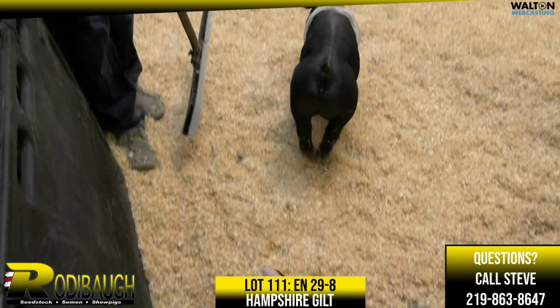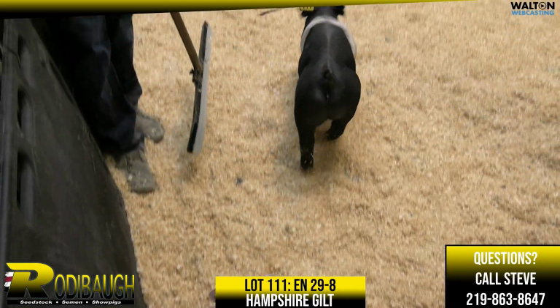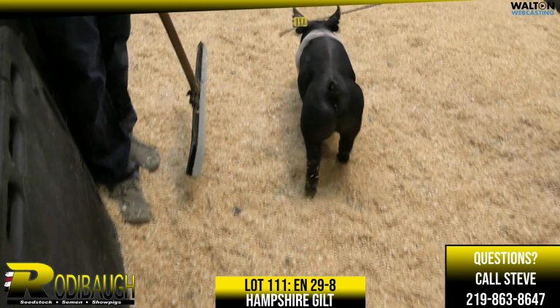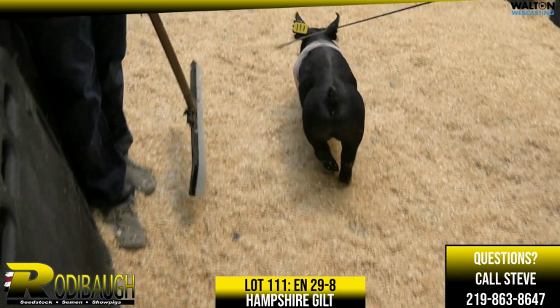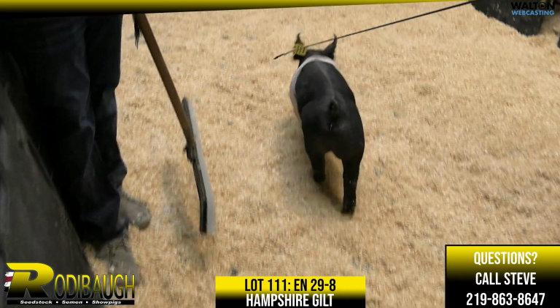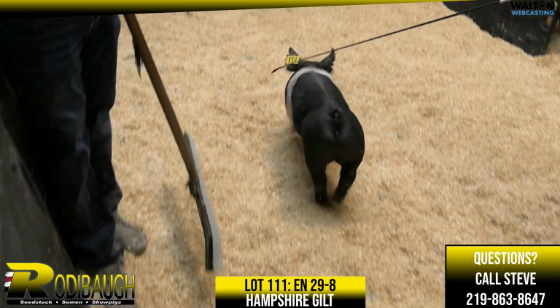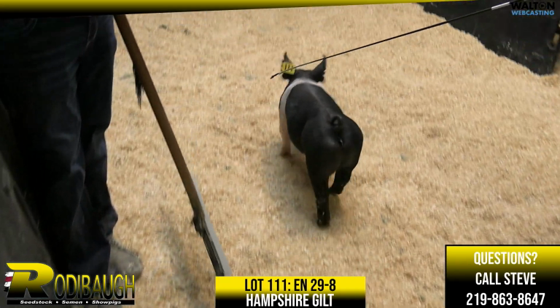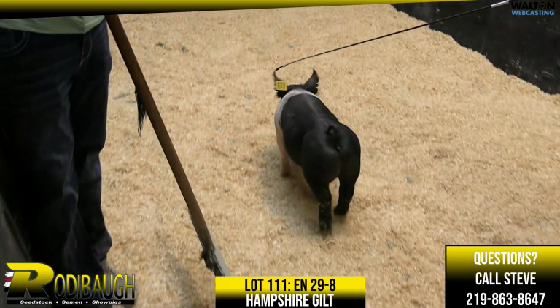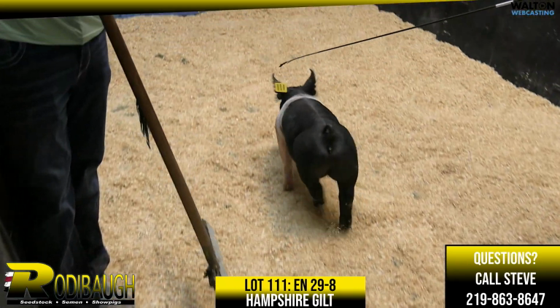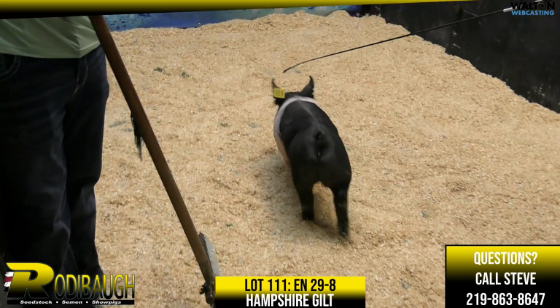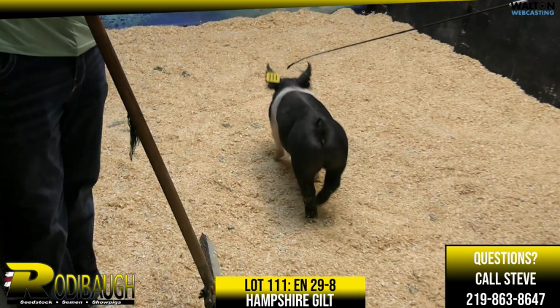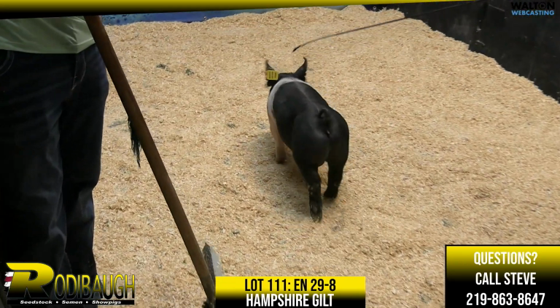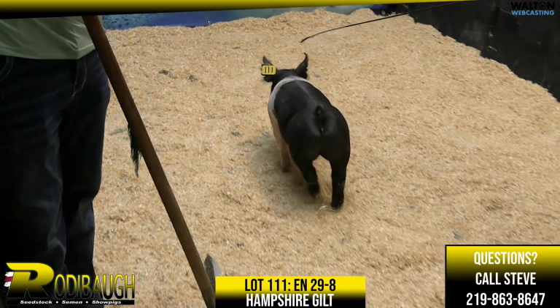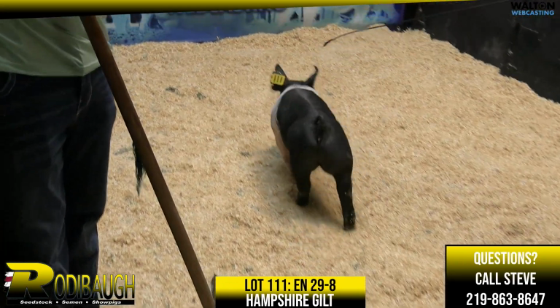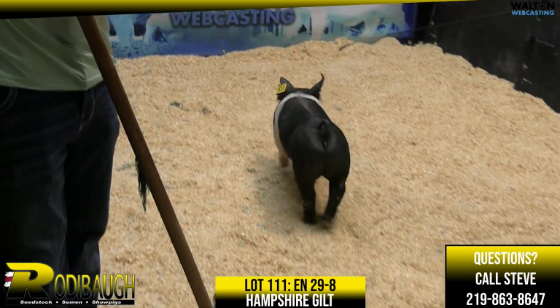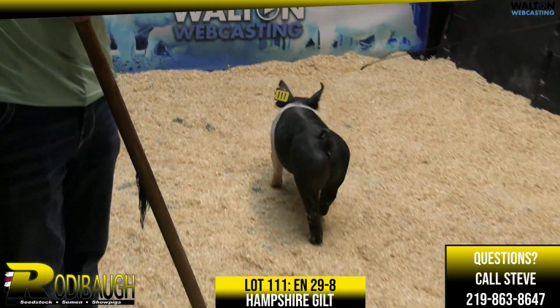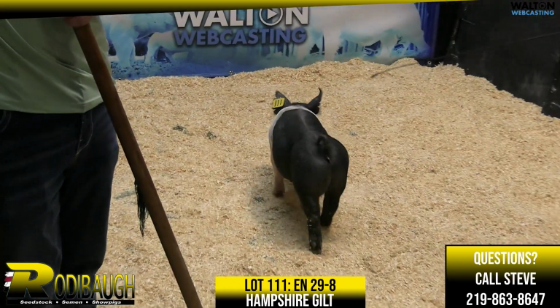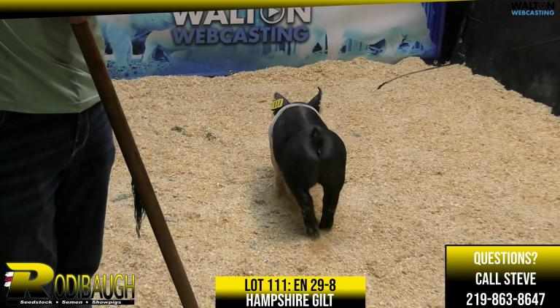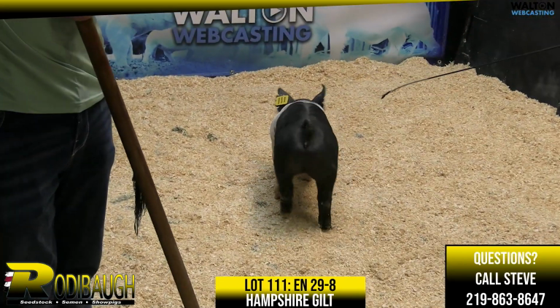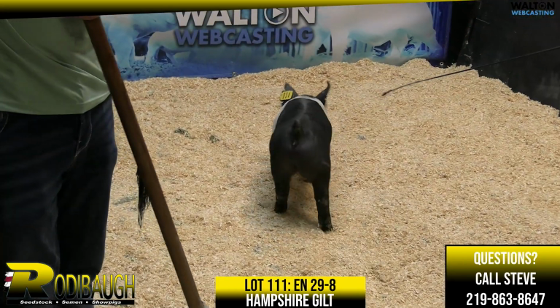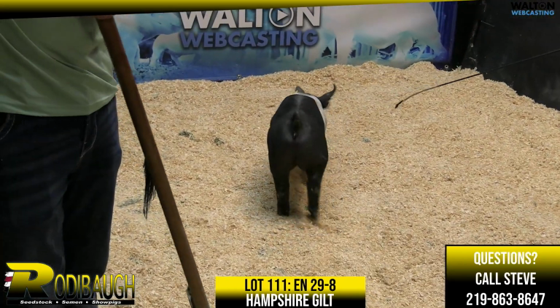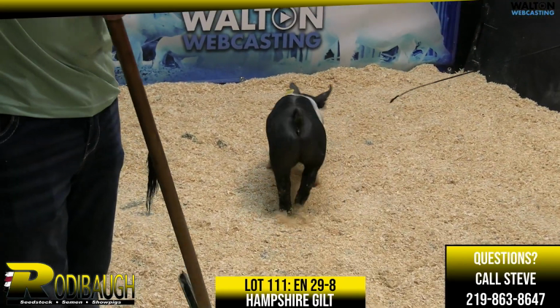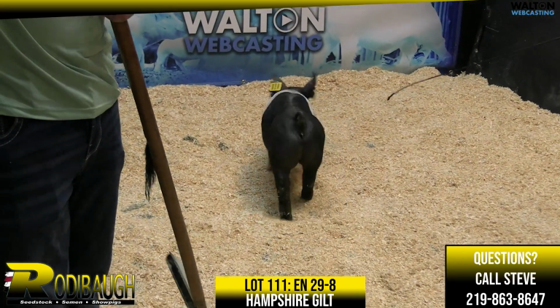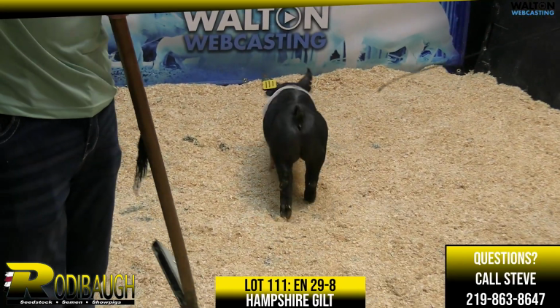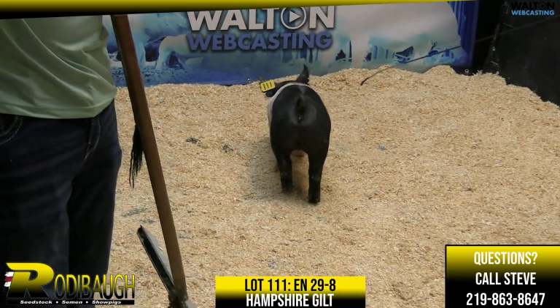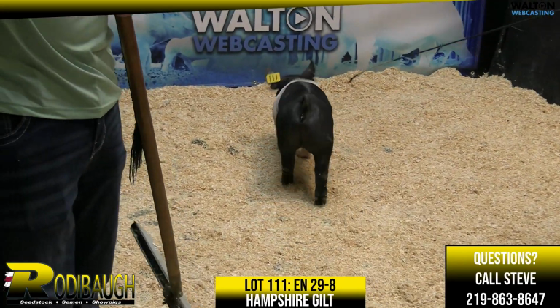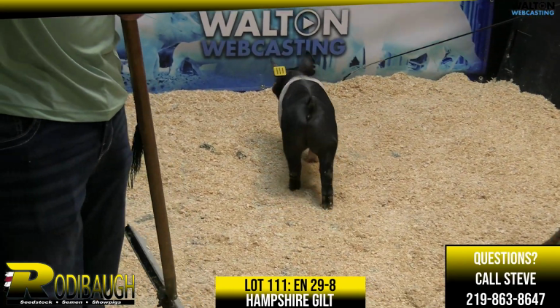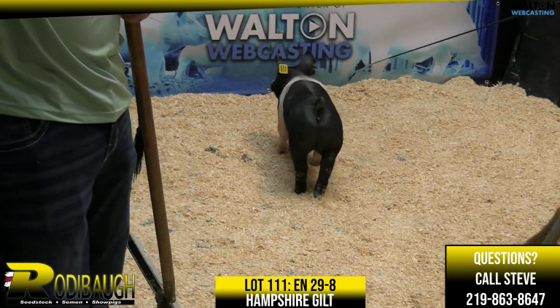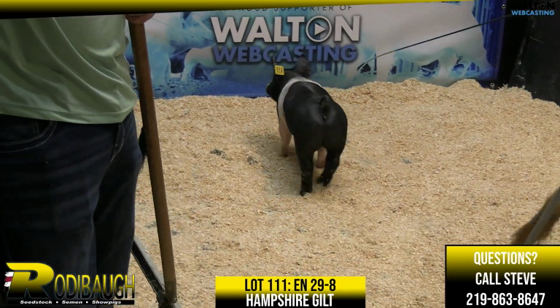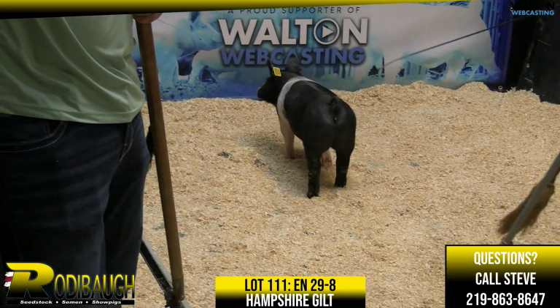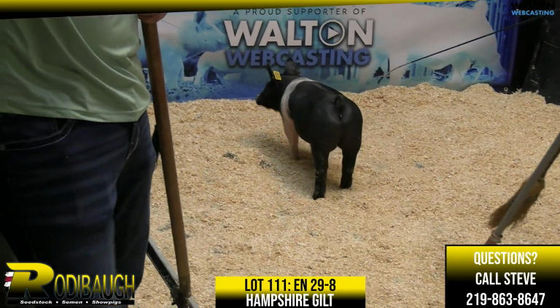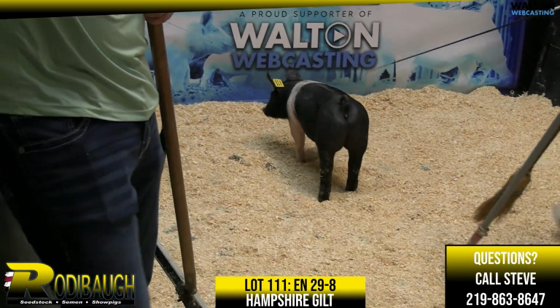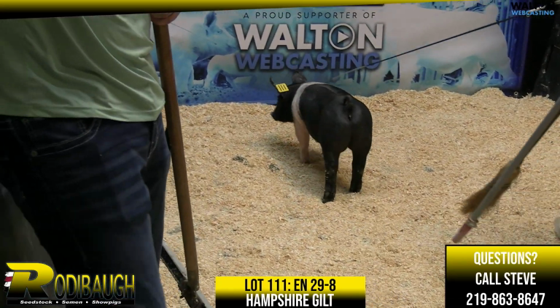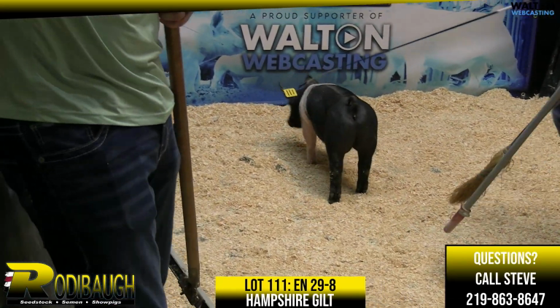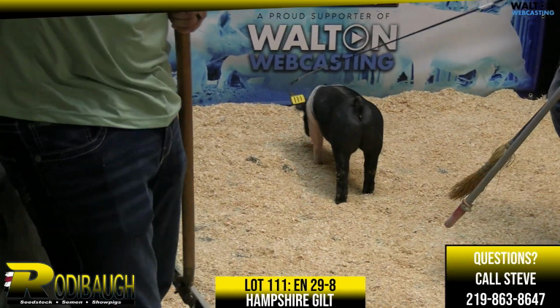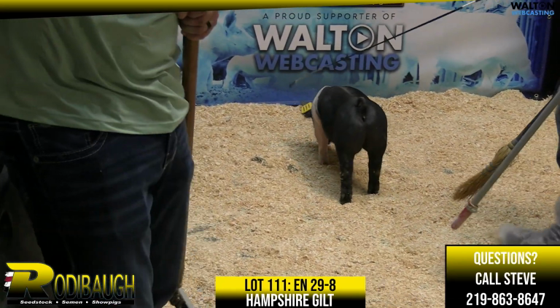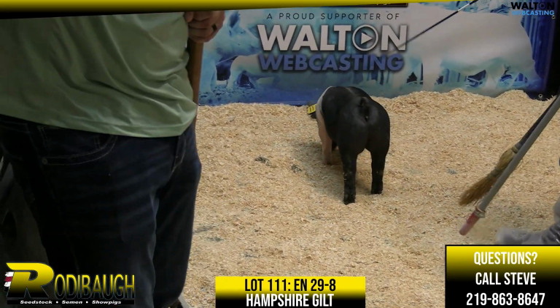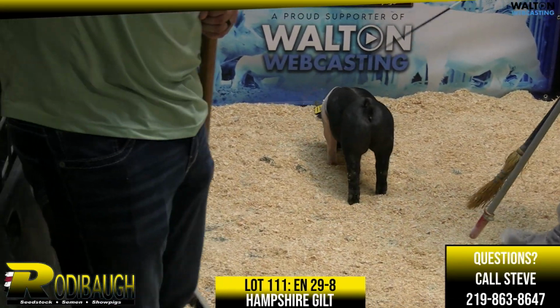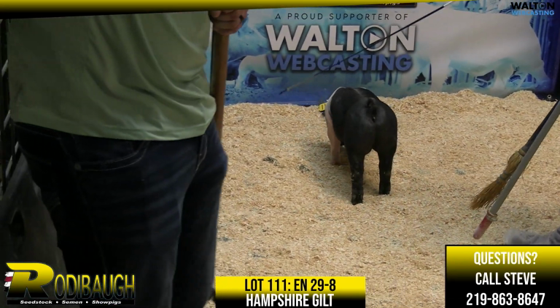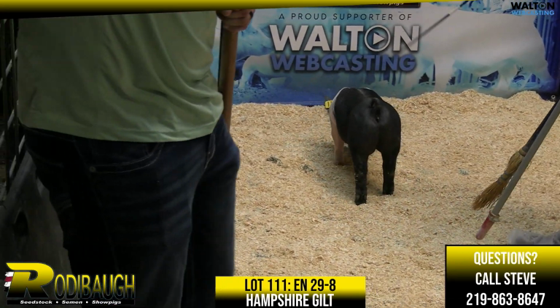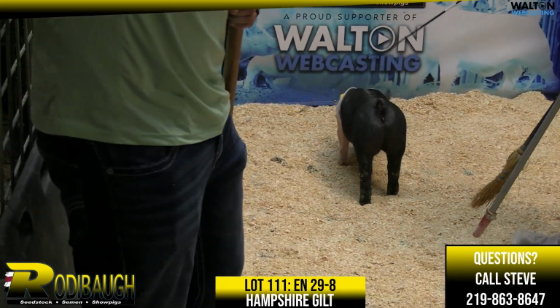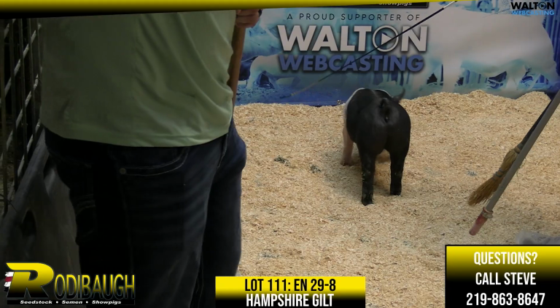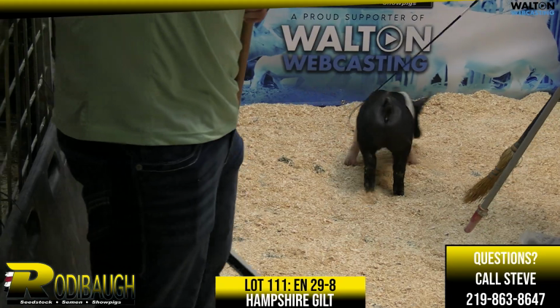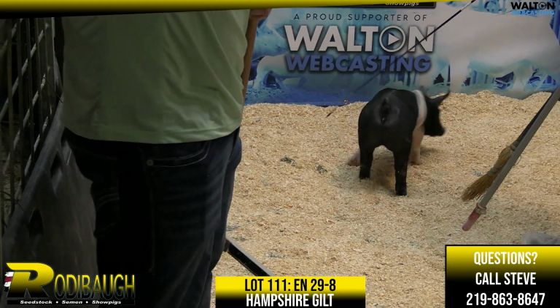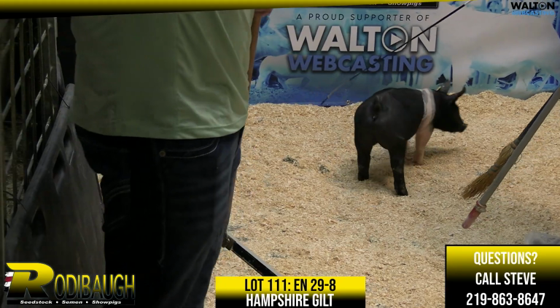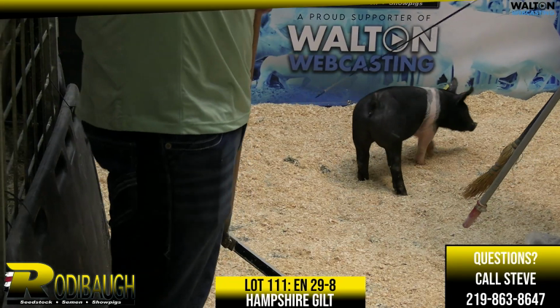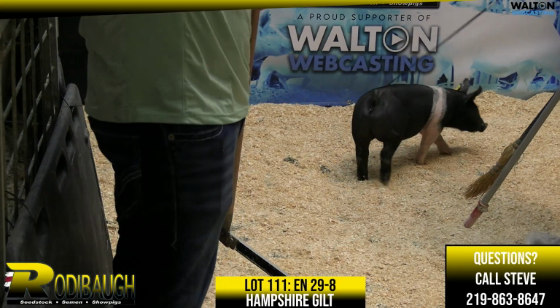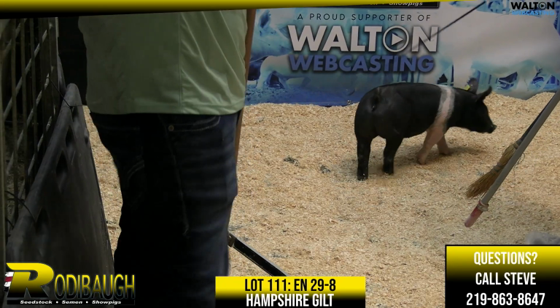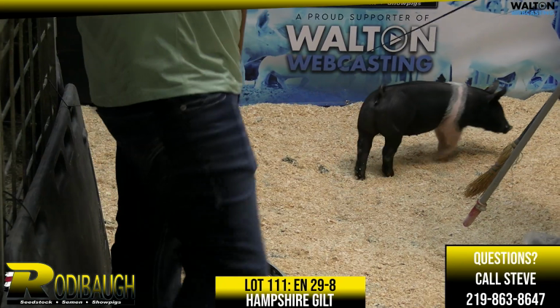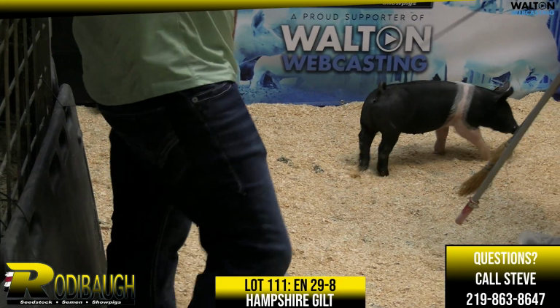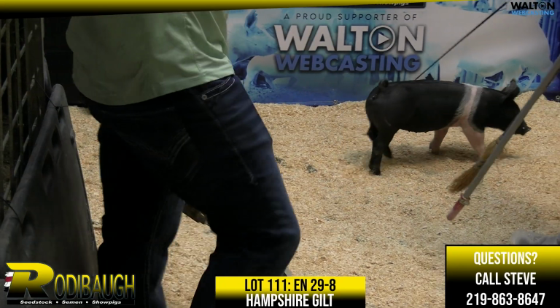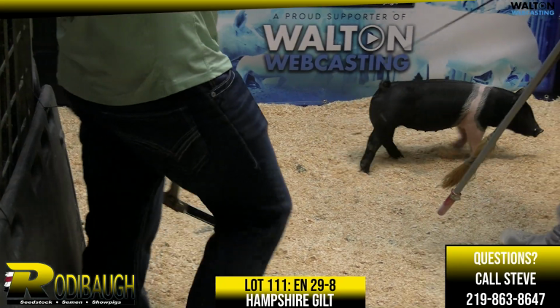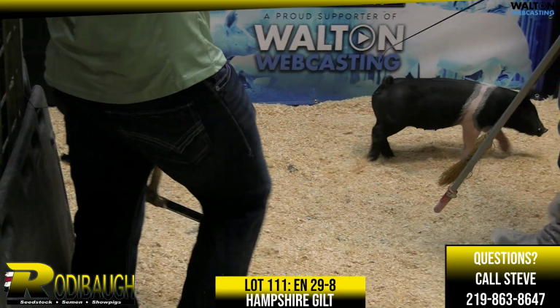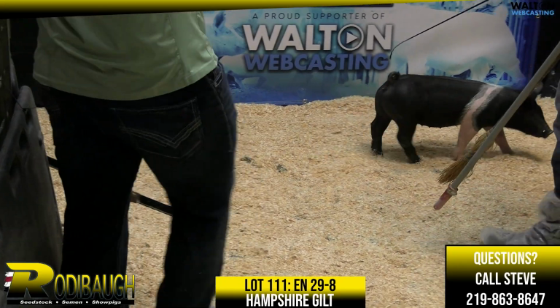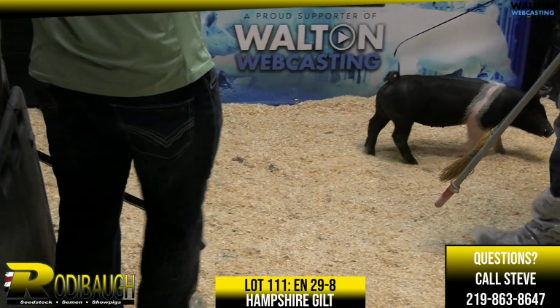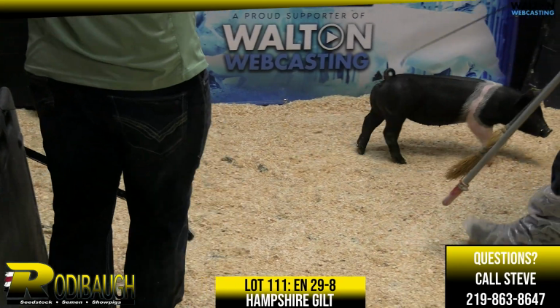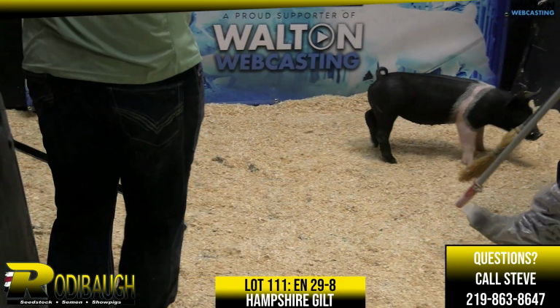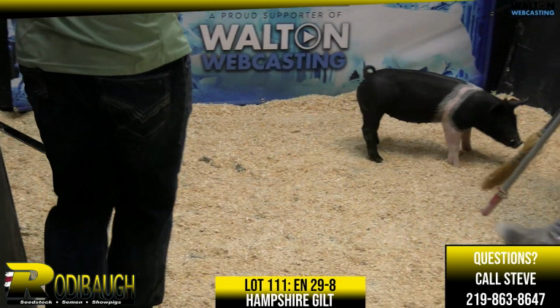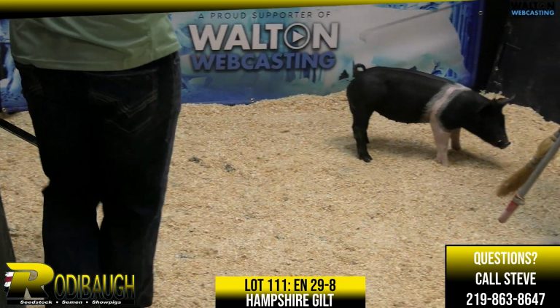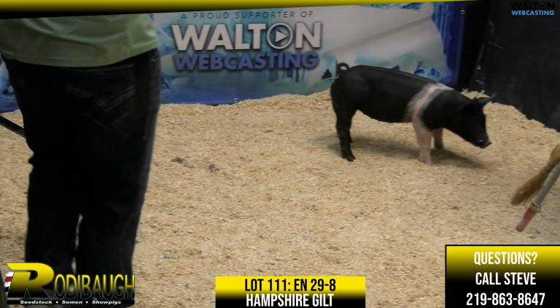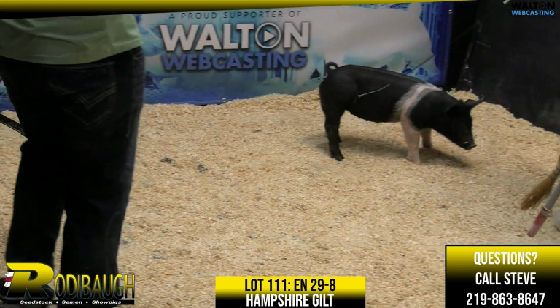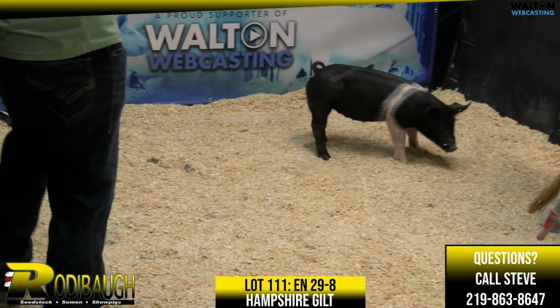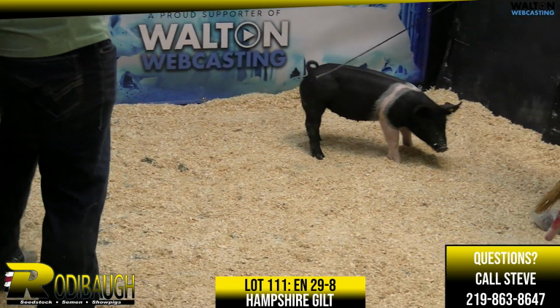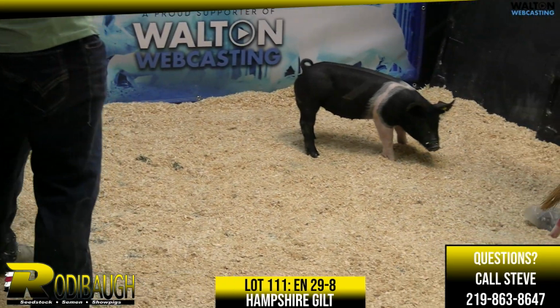Hampshire Gilt, lot 111, 29-8, year notch here. This is a Lion's Den, Hands Down here, Kyle.